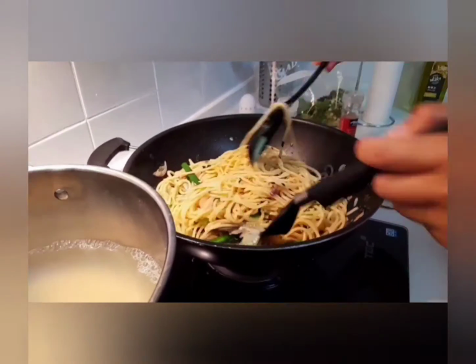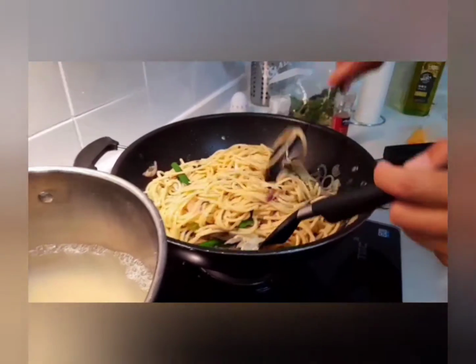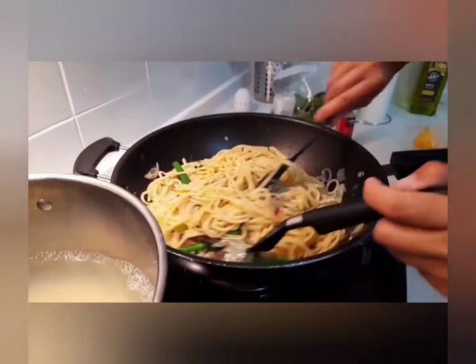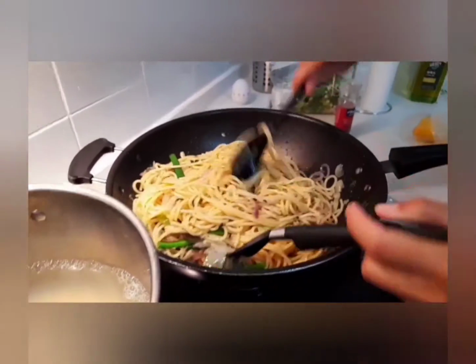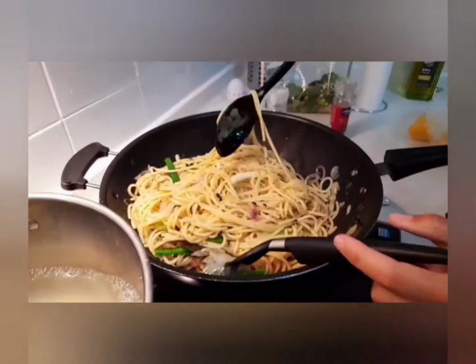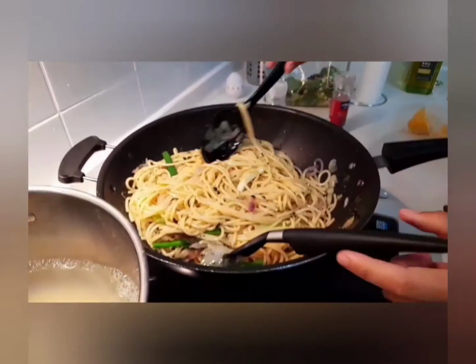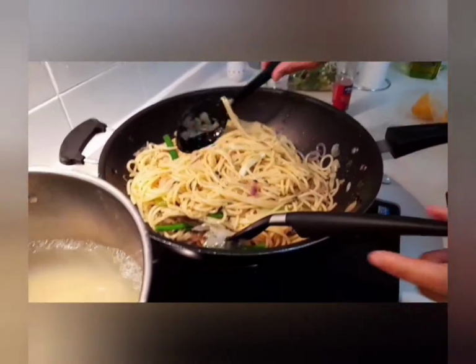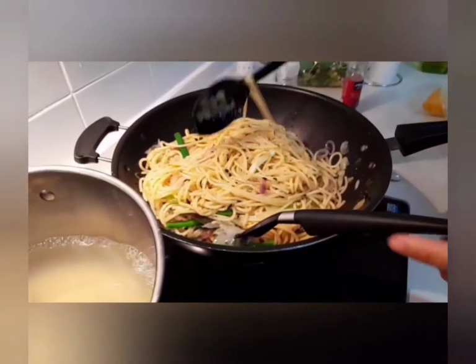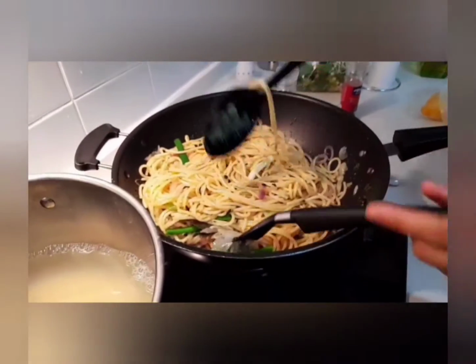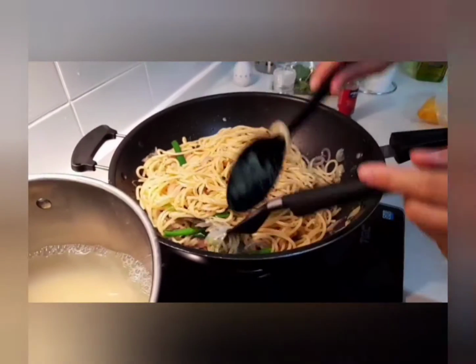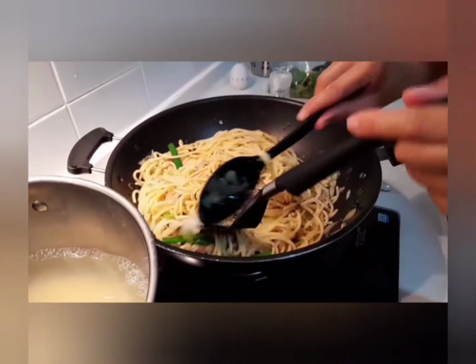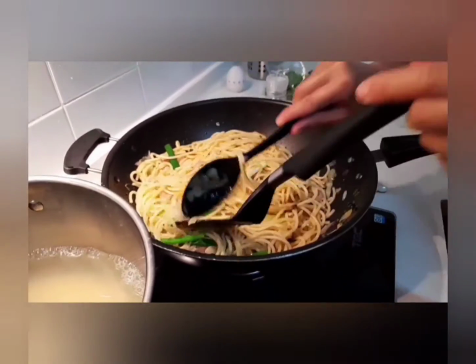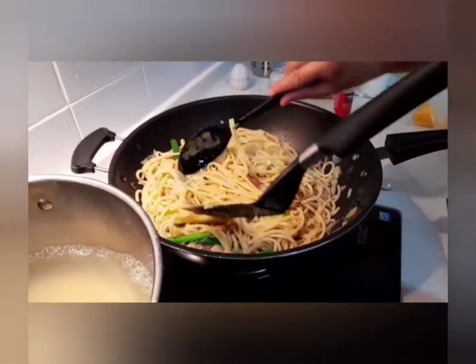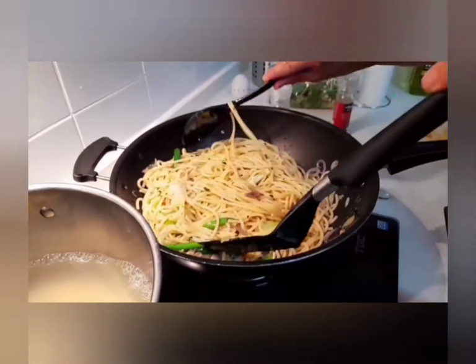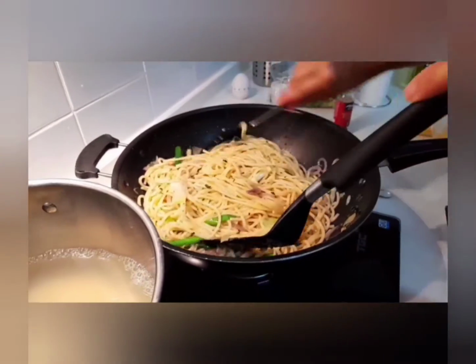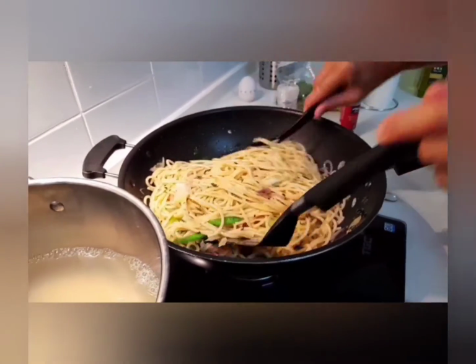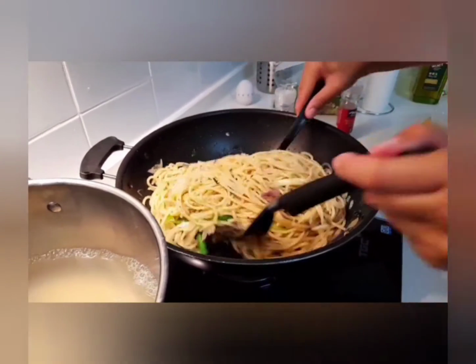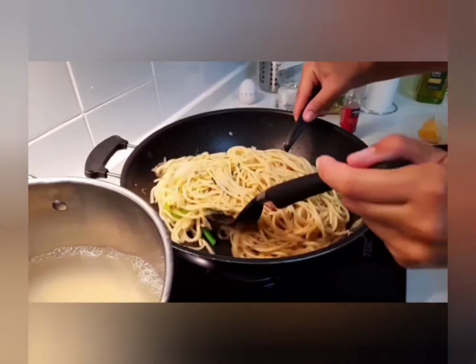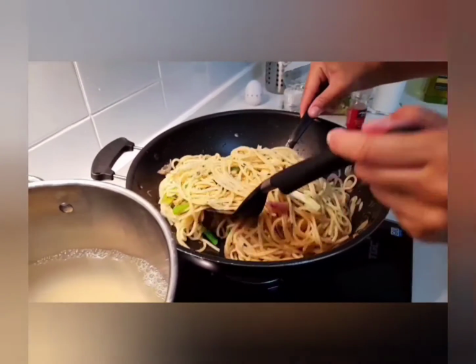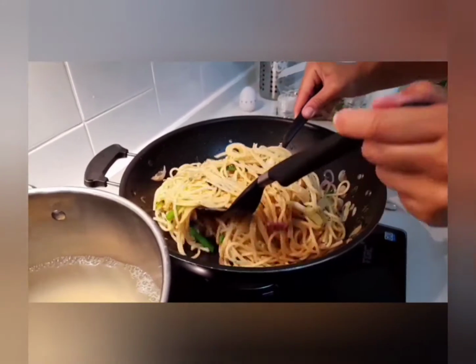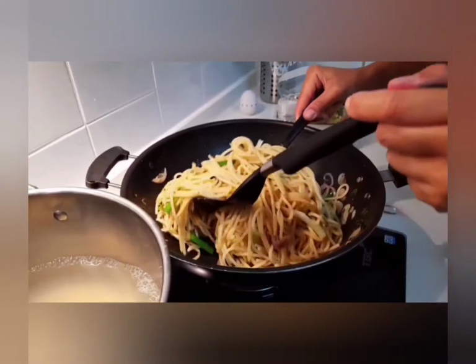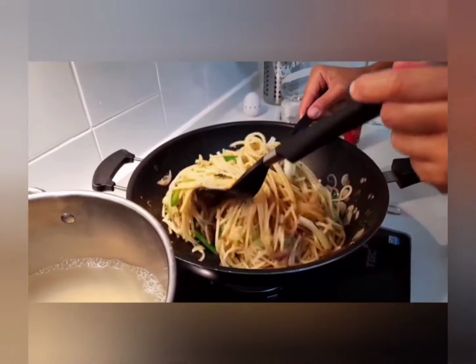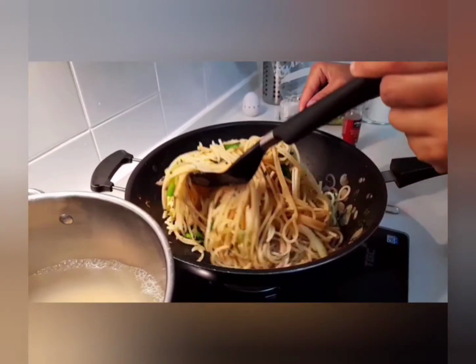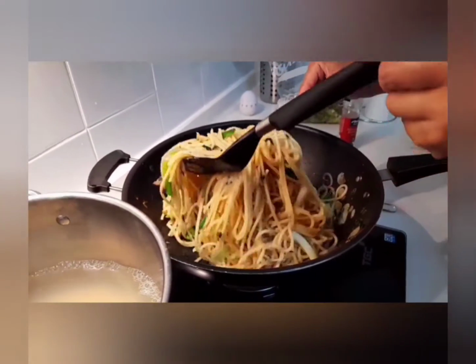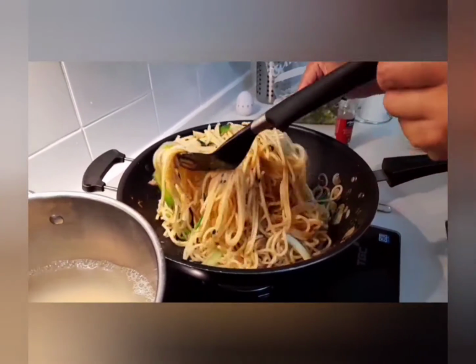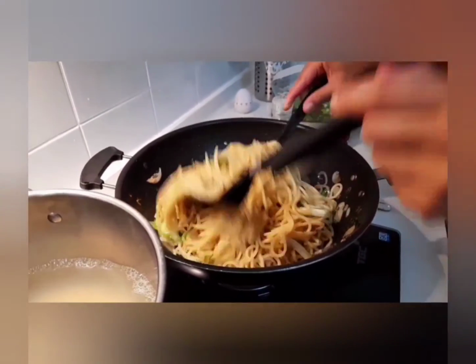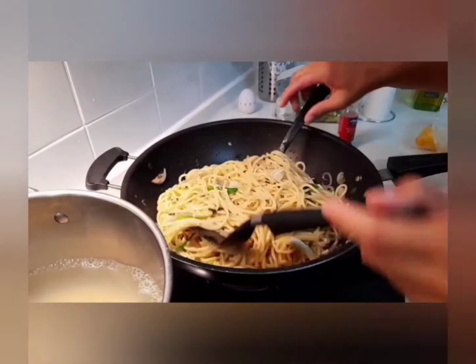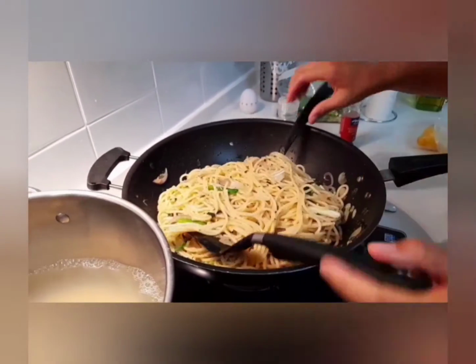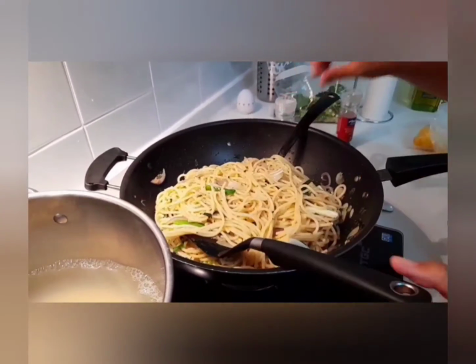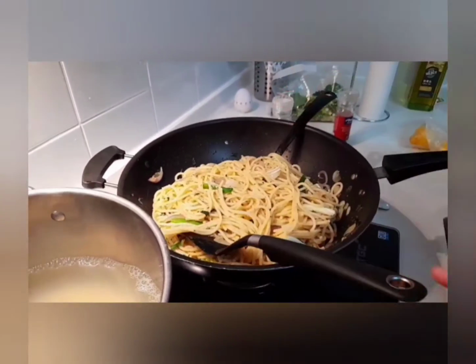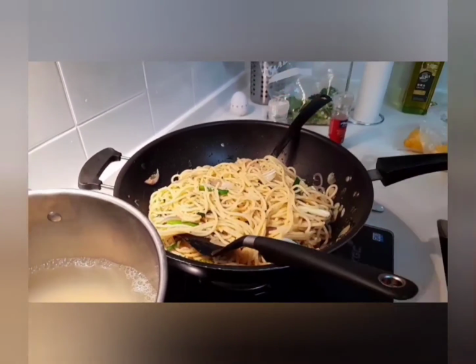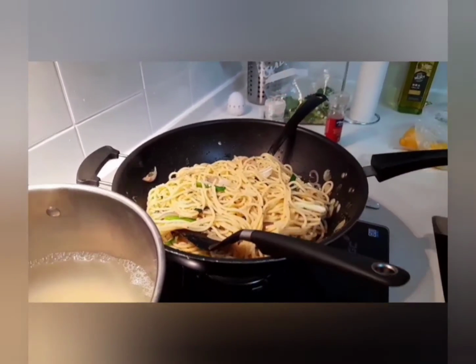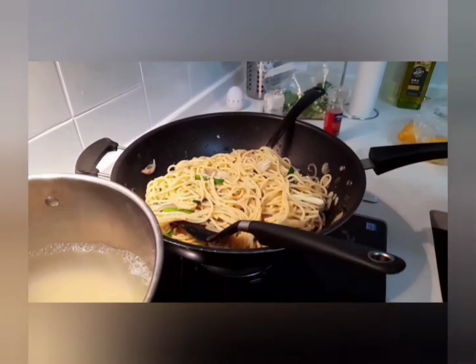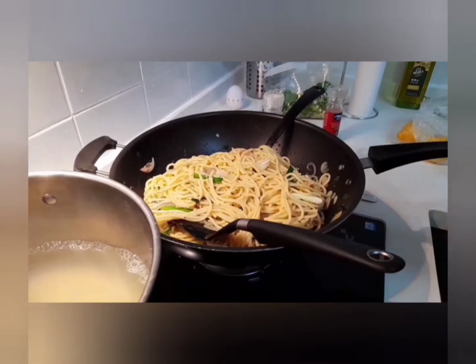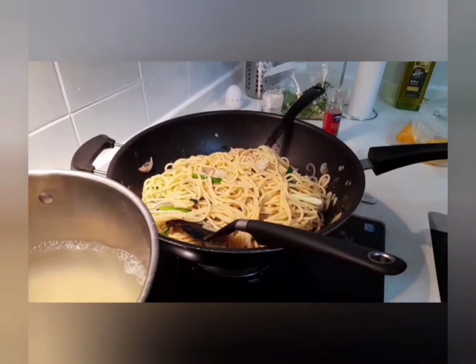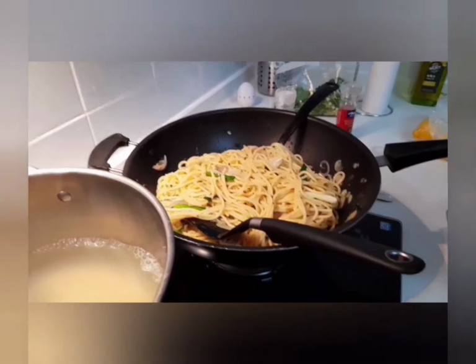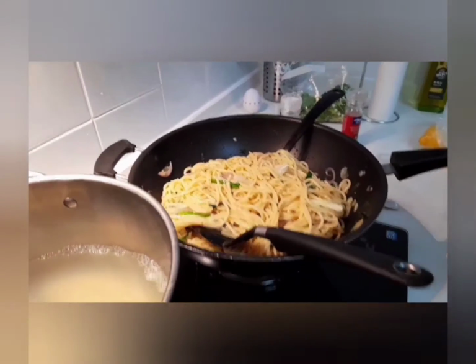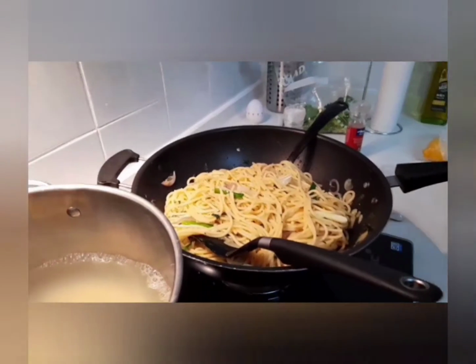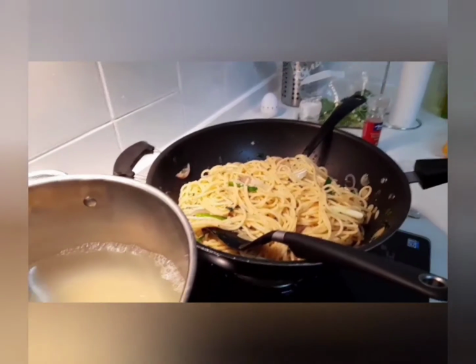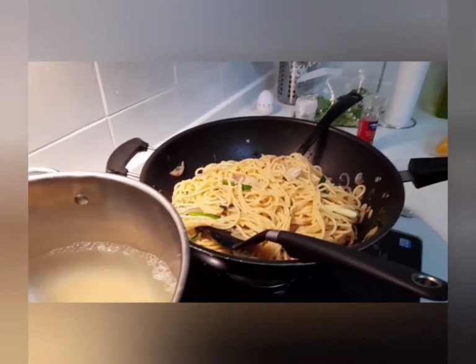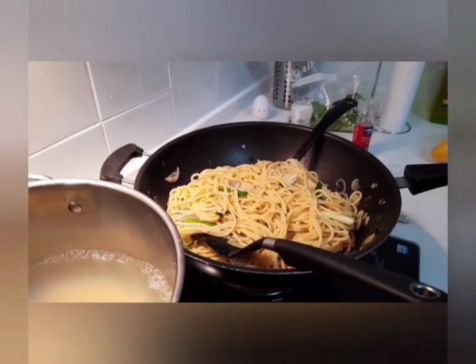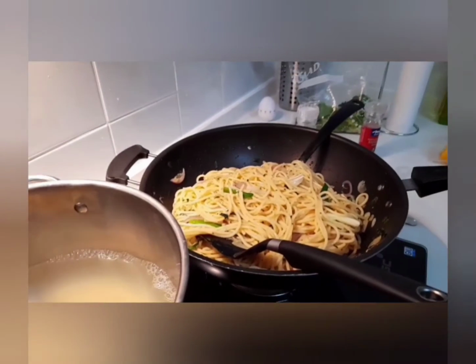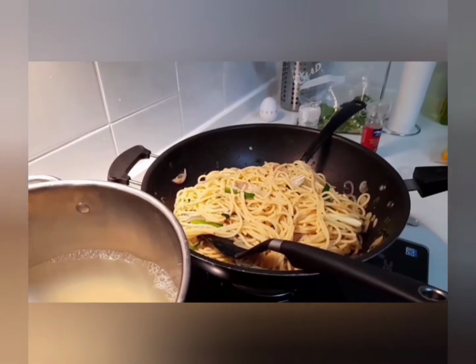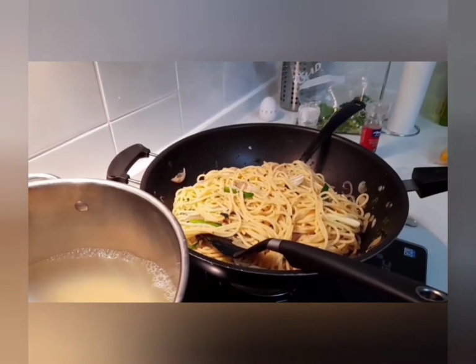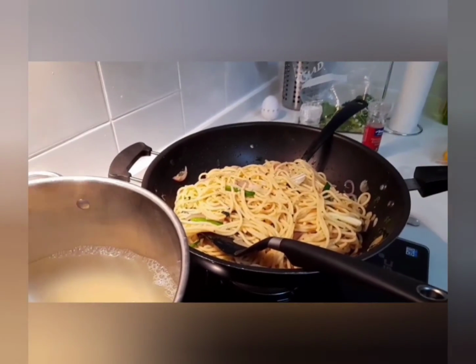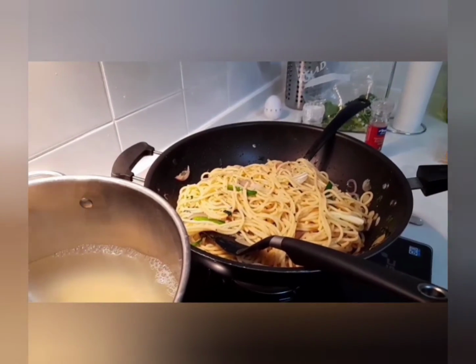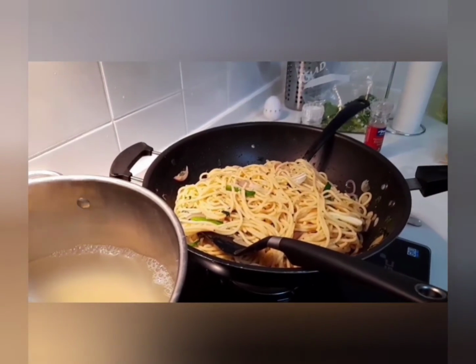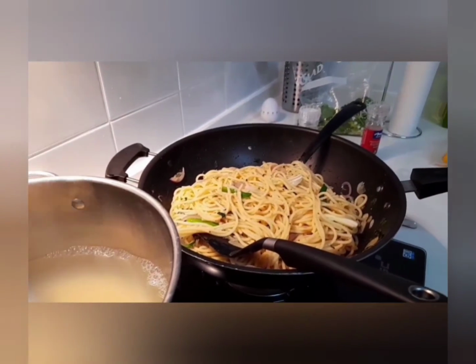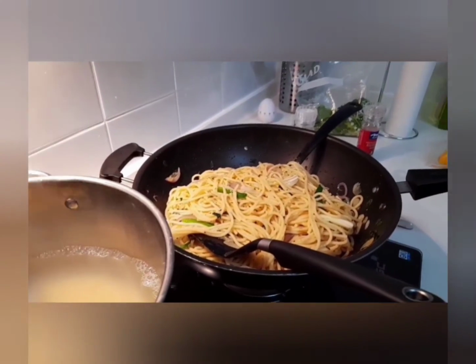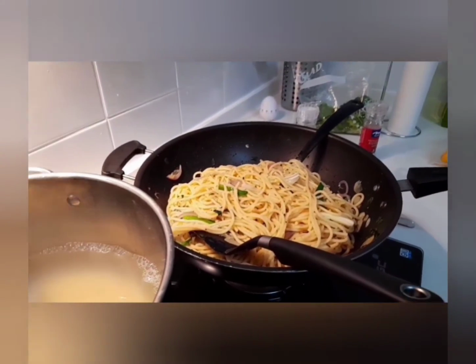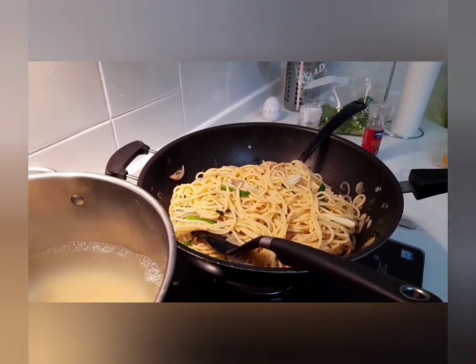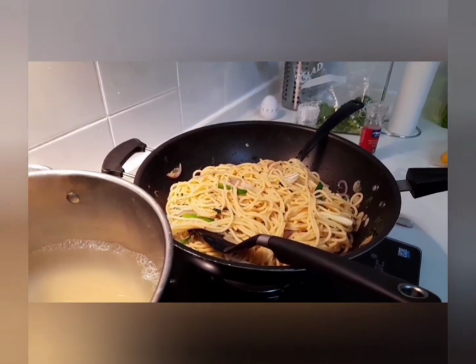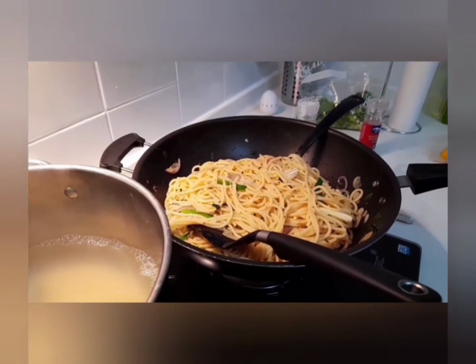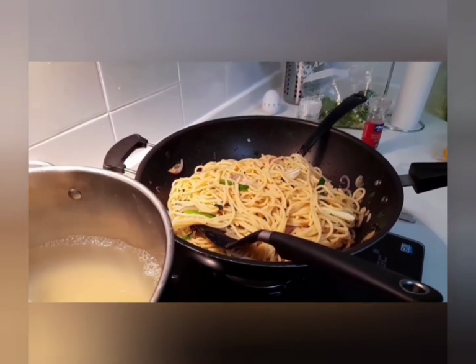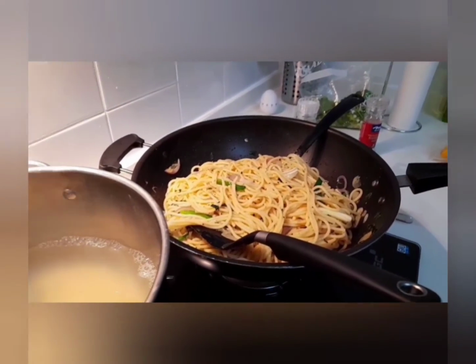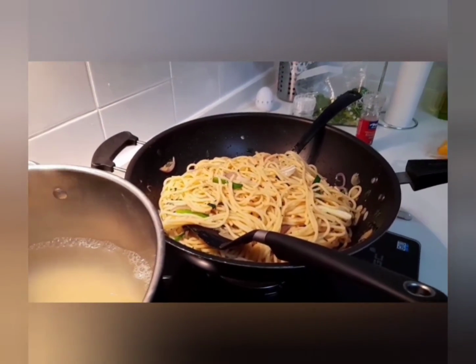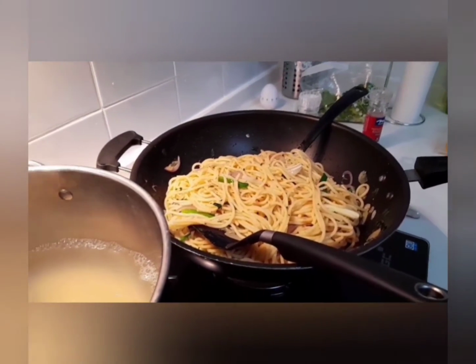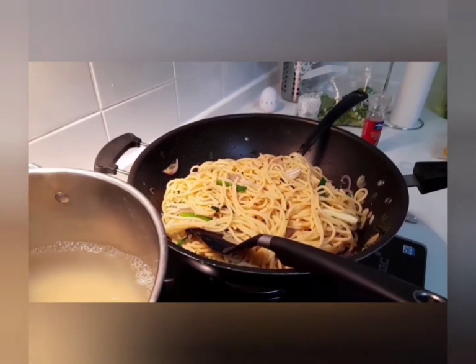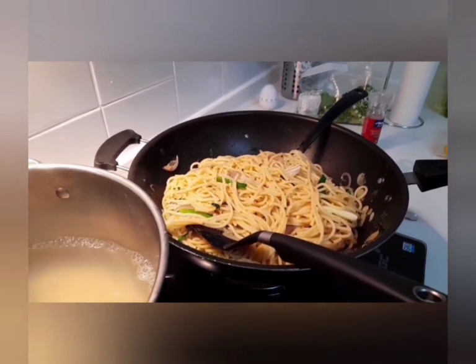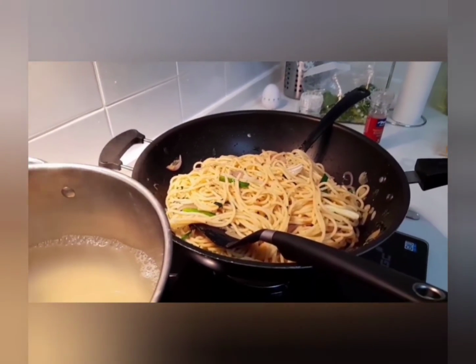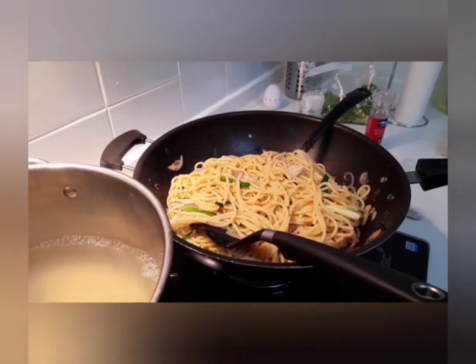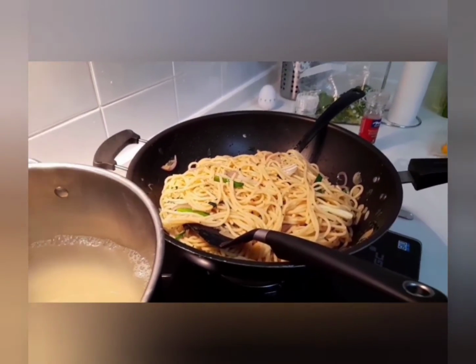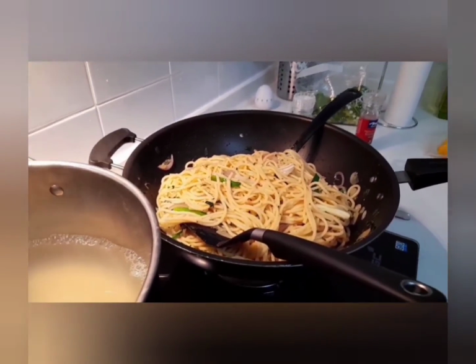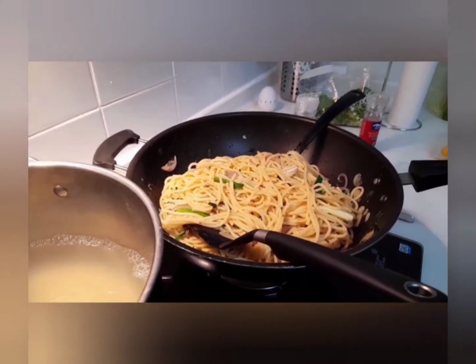It looks yummy. So guys, this is the main course, okay? Later, the dessert, I will show you.